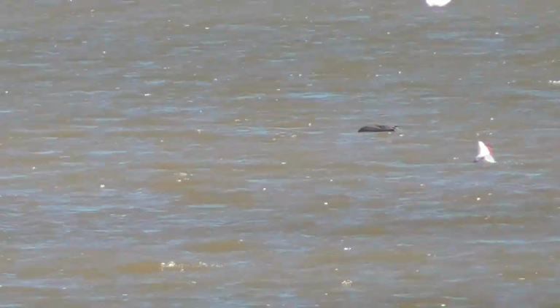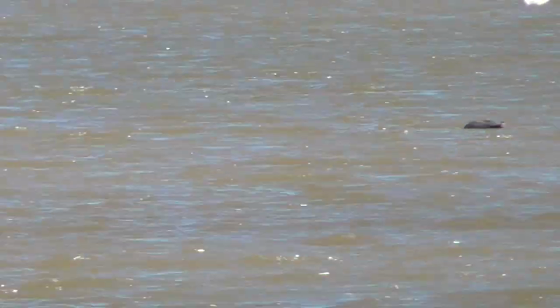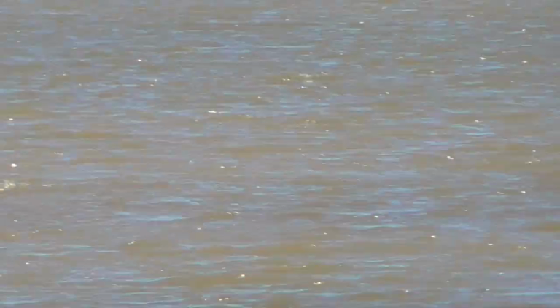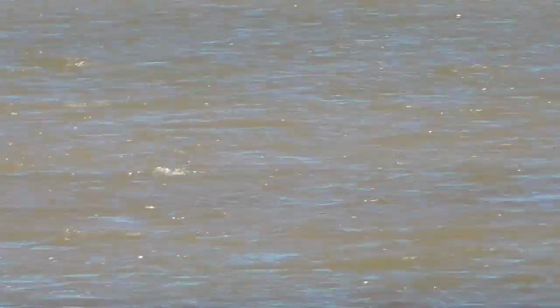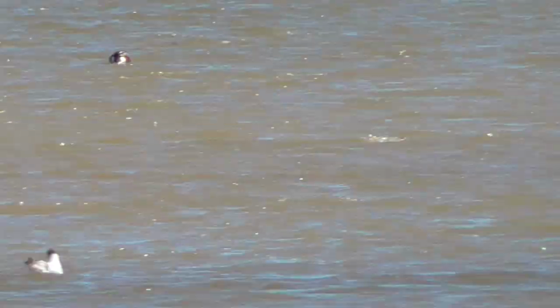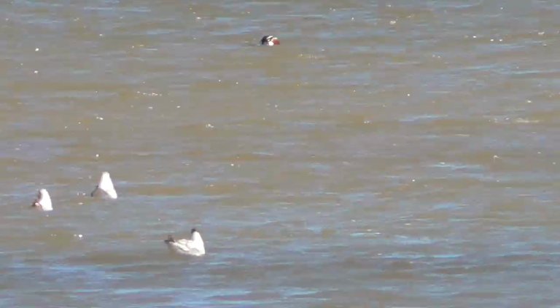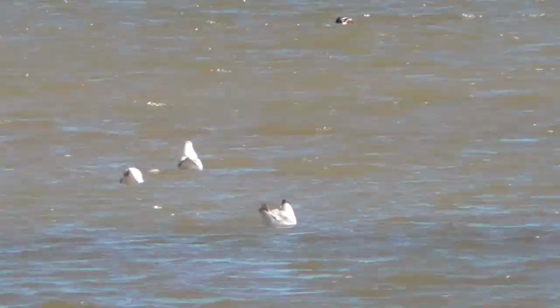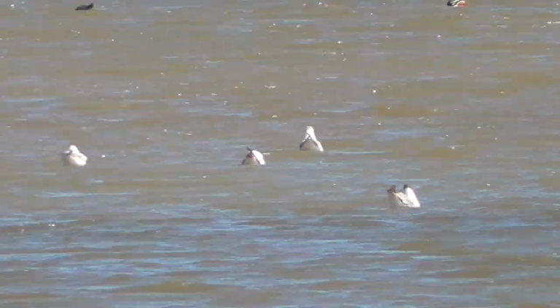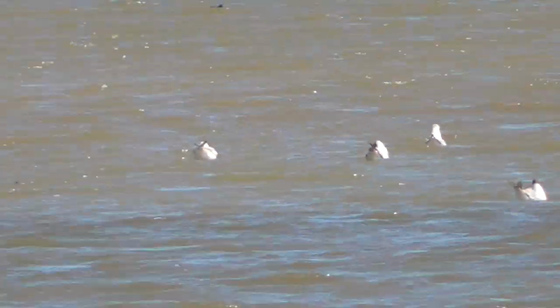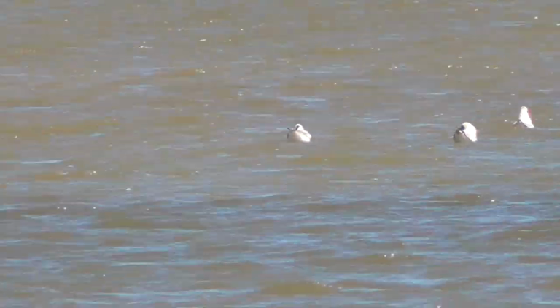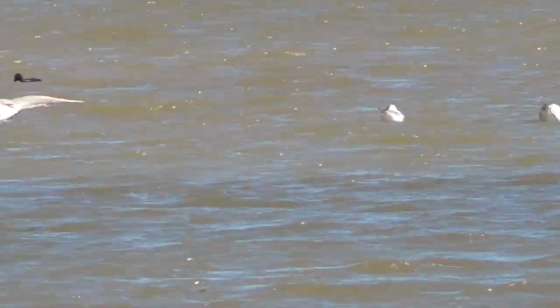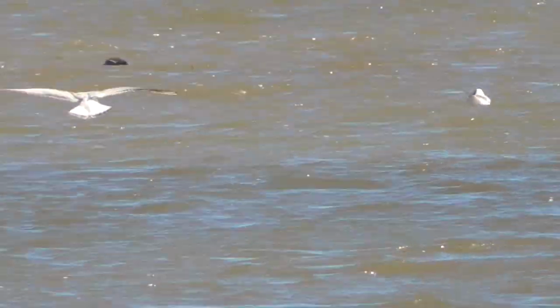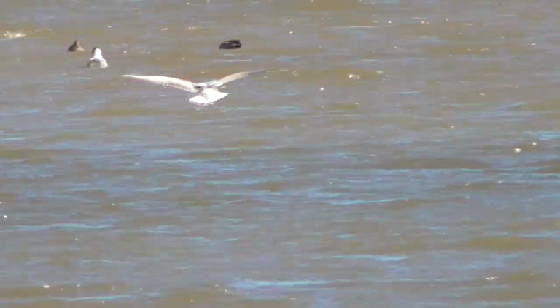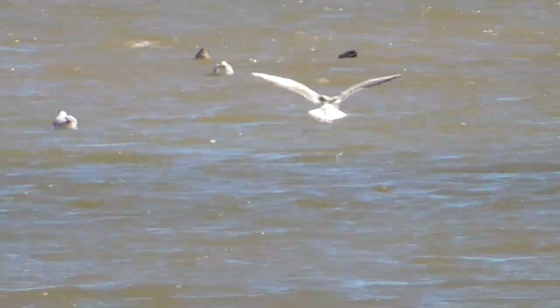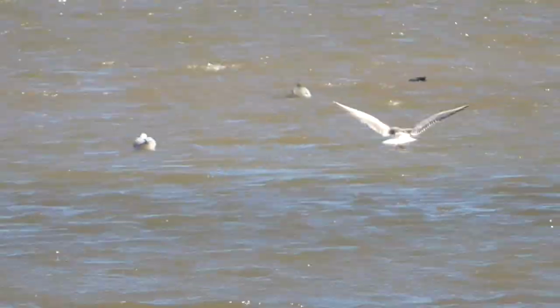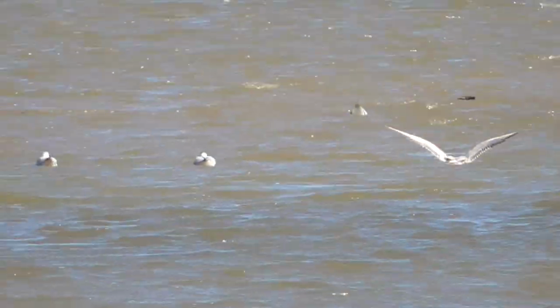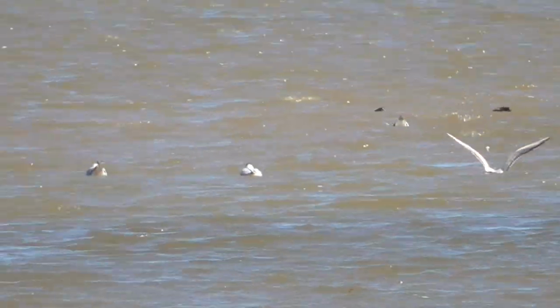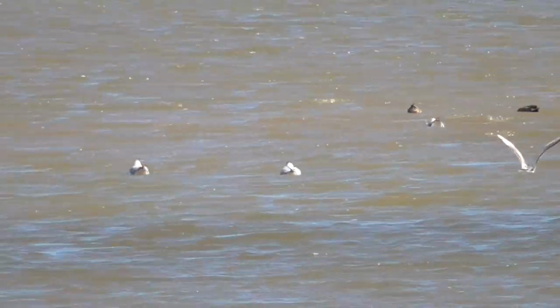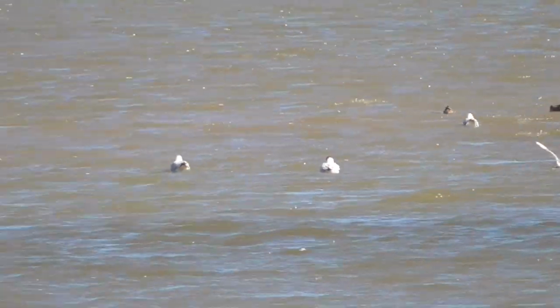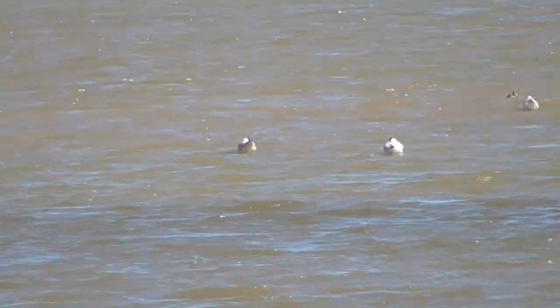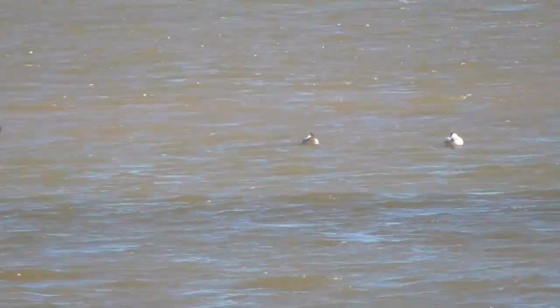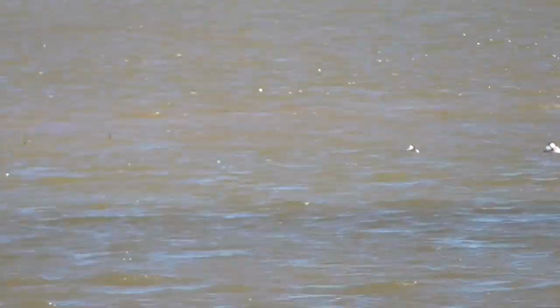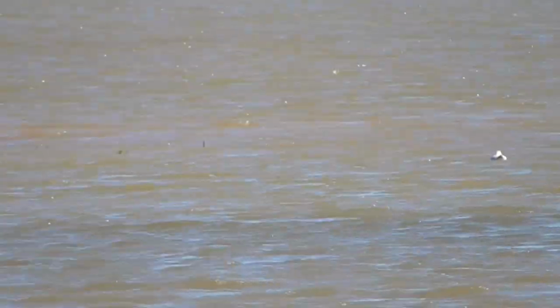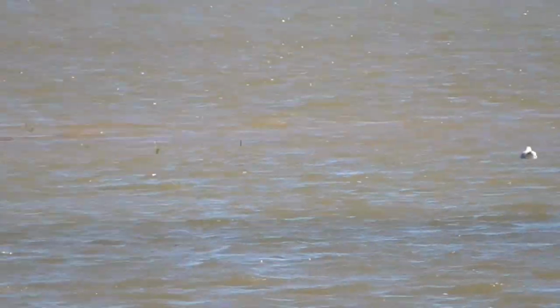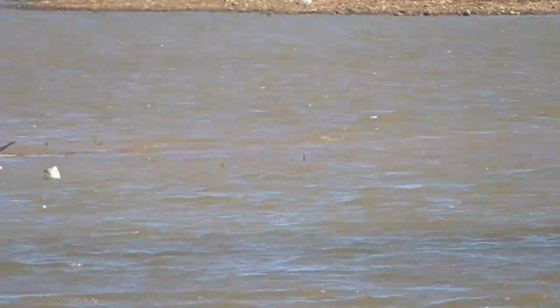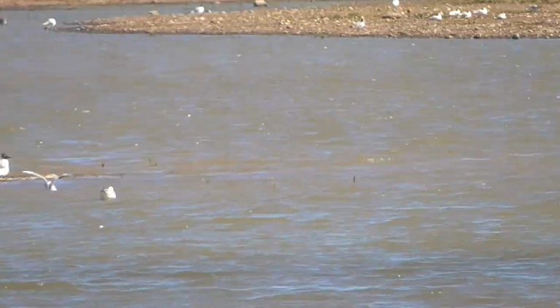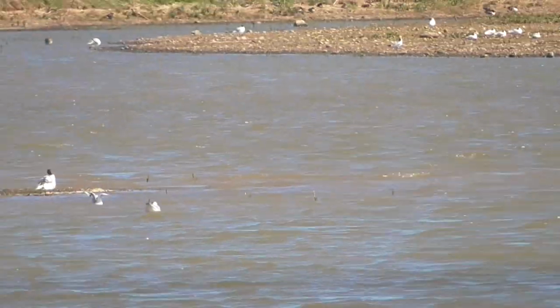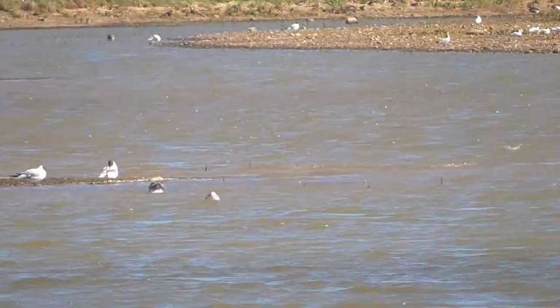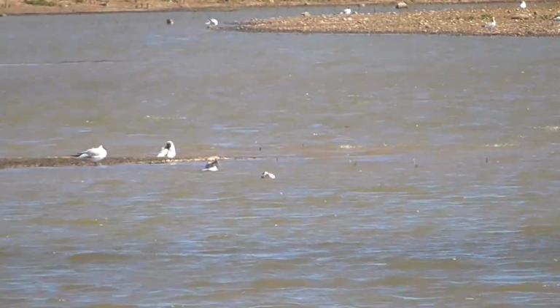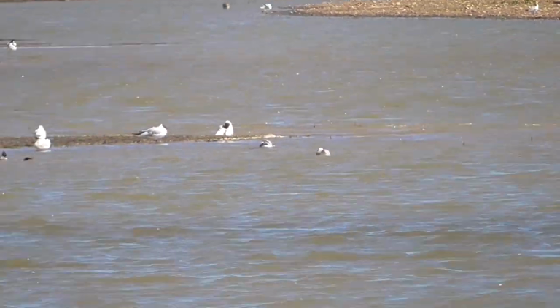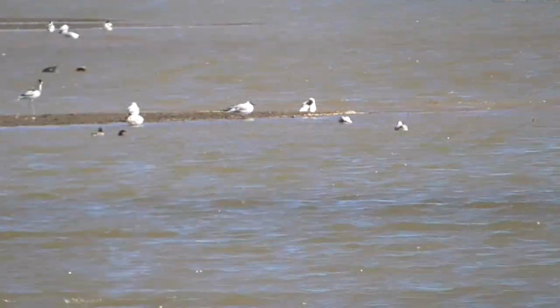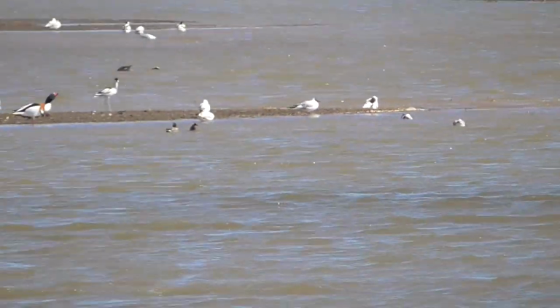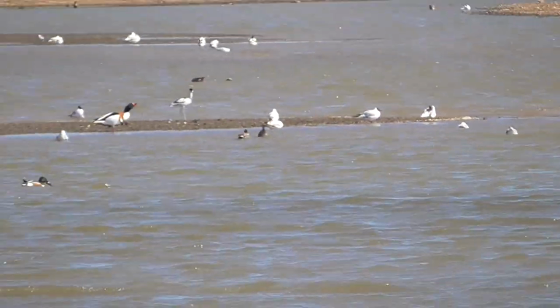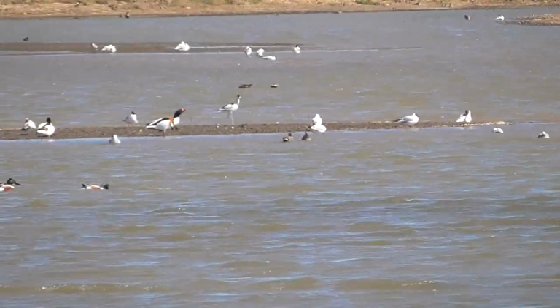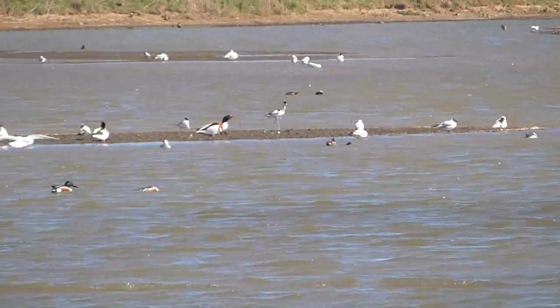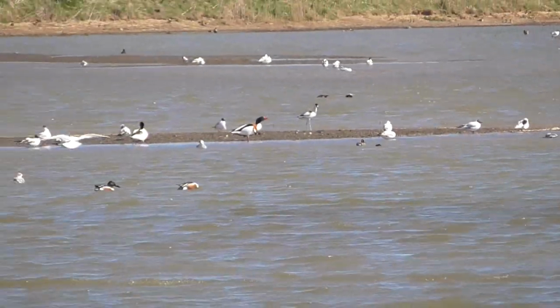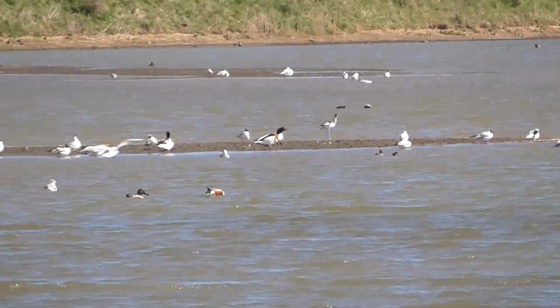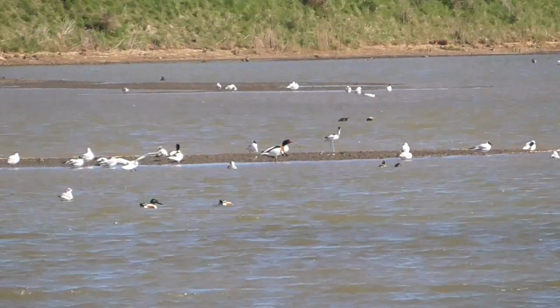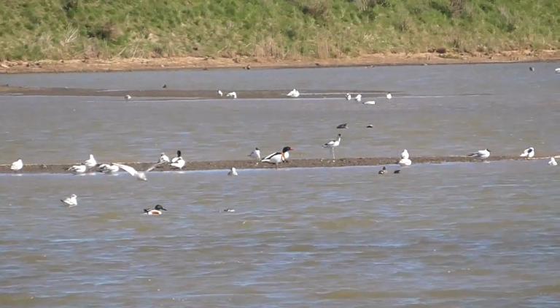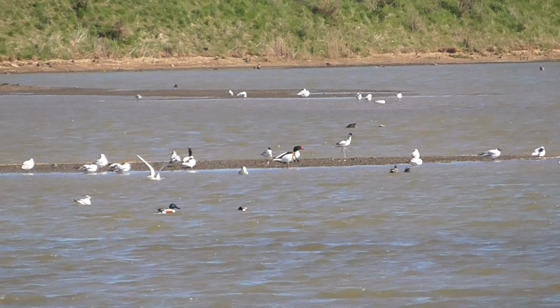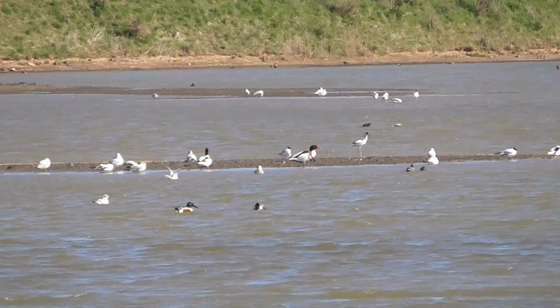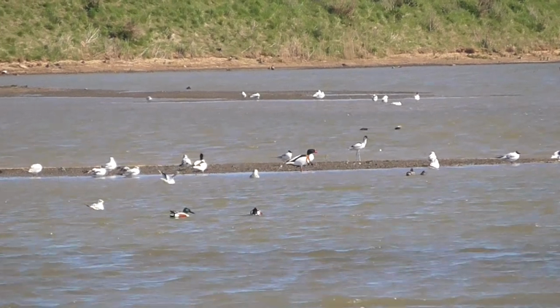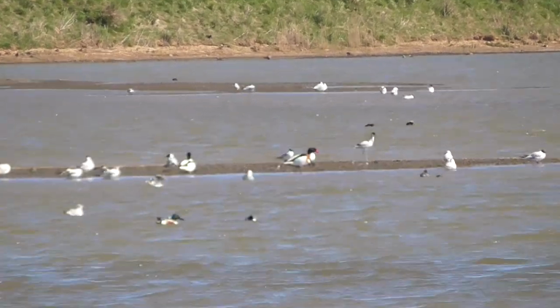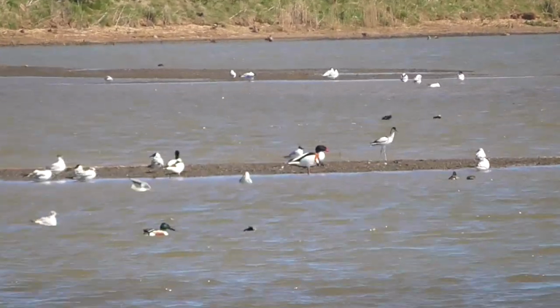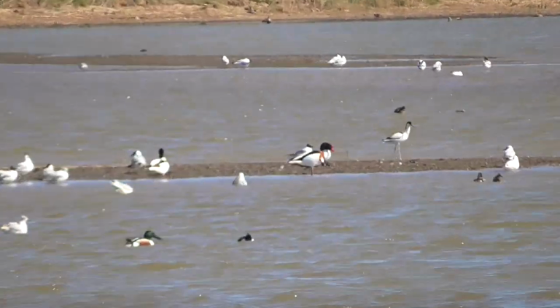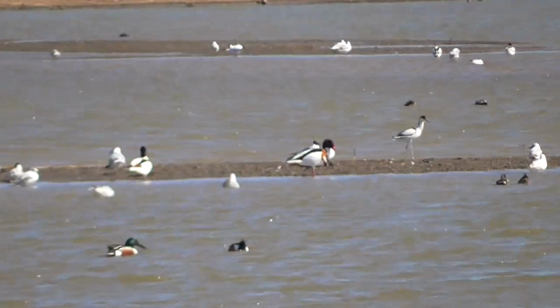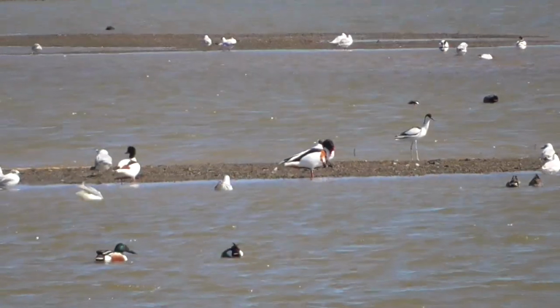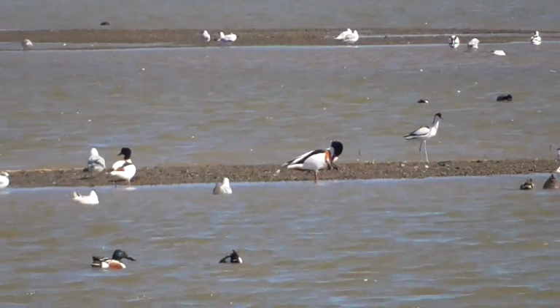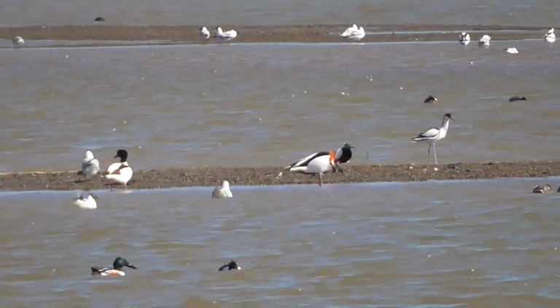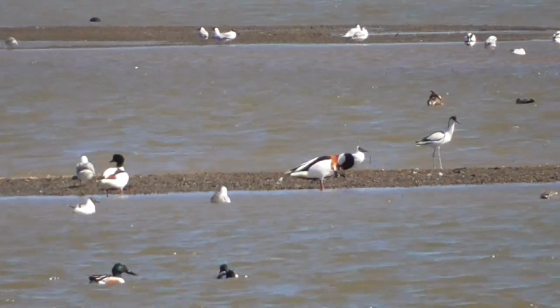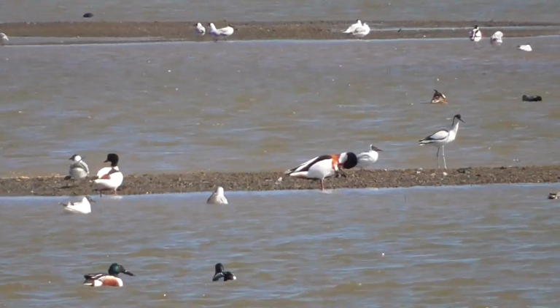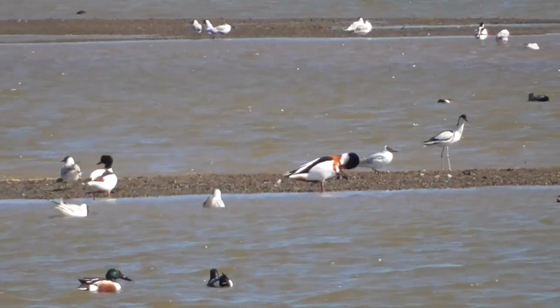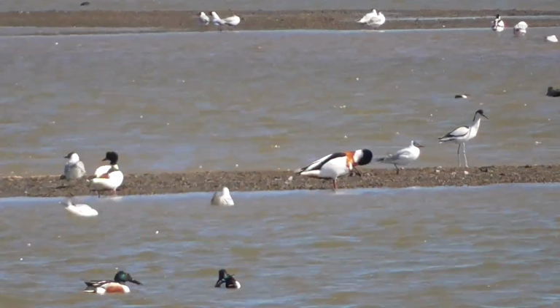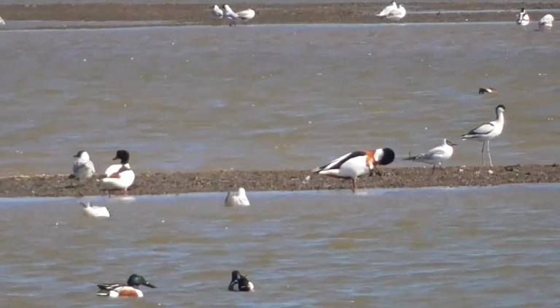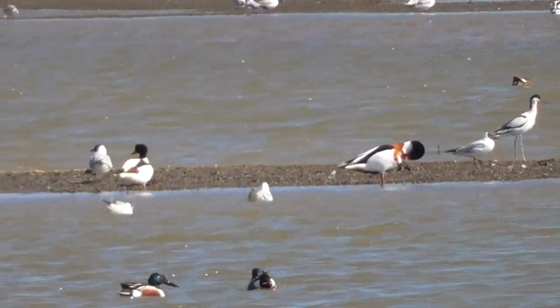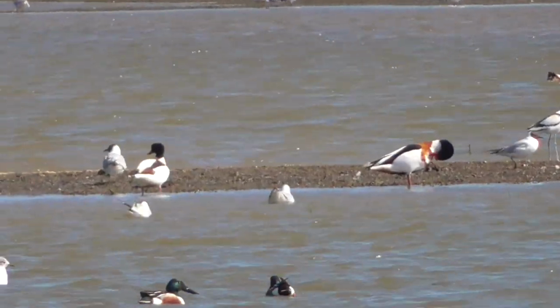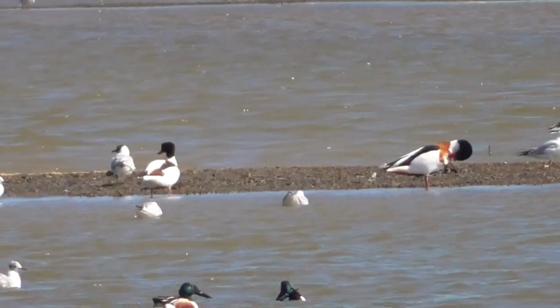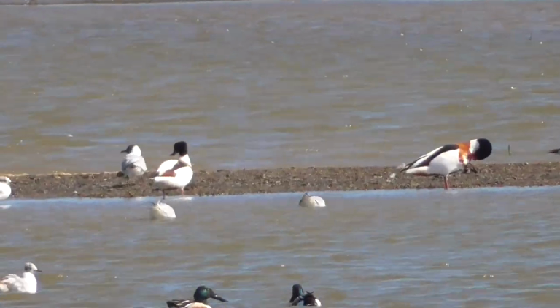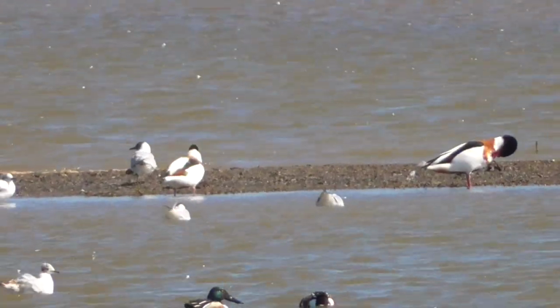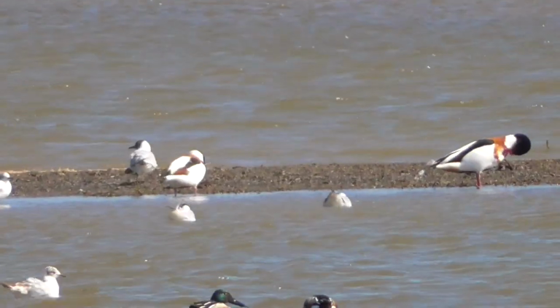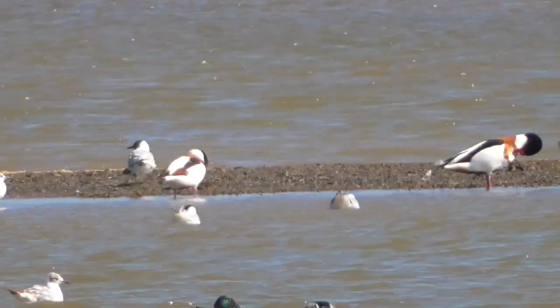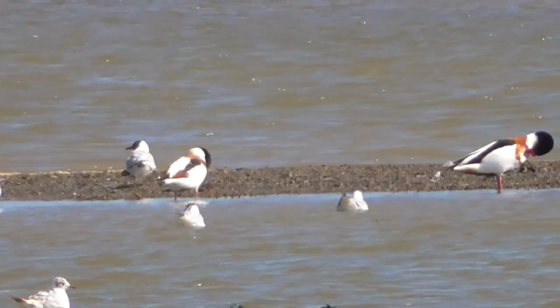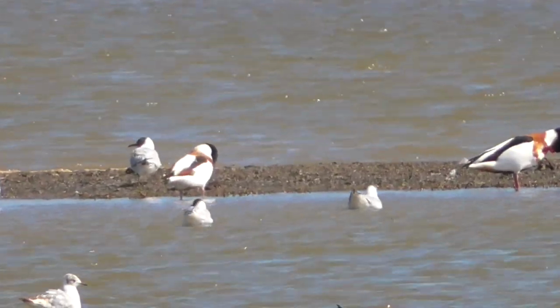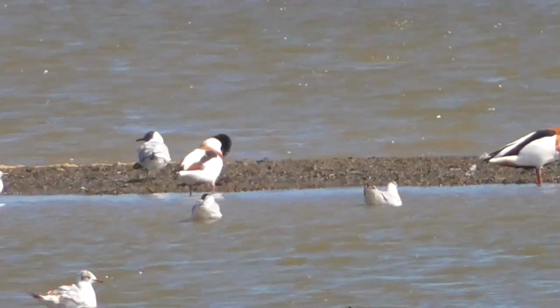You're going to film it, yeah? Well, the Pochard here — I can see one — no one's here because everything is a bit distant.